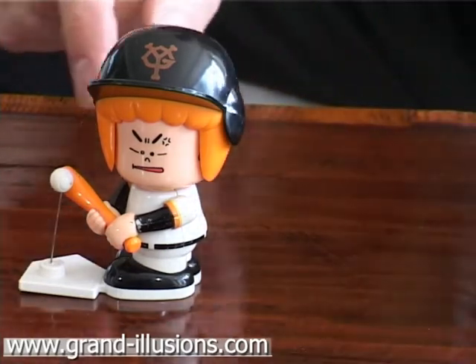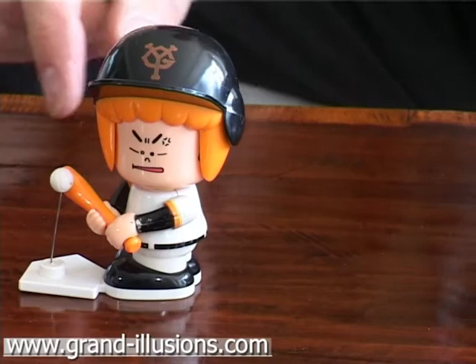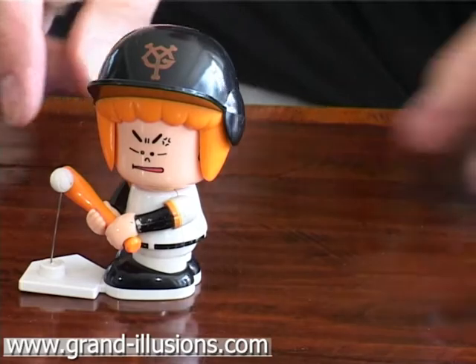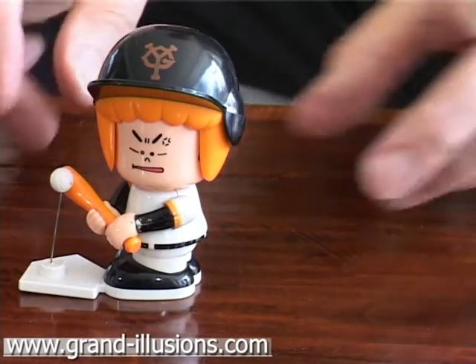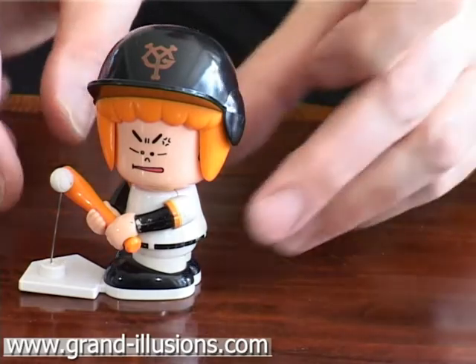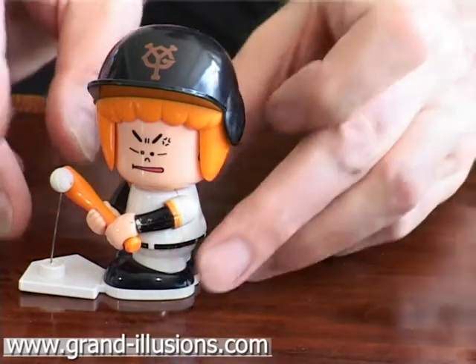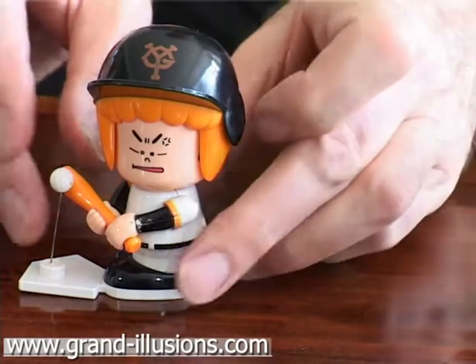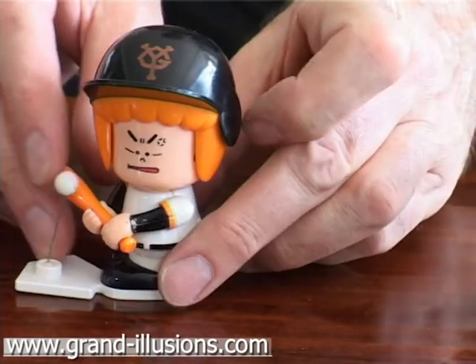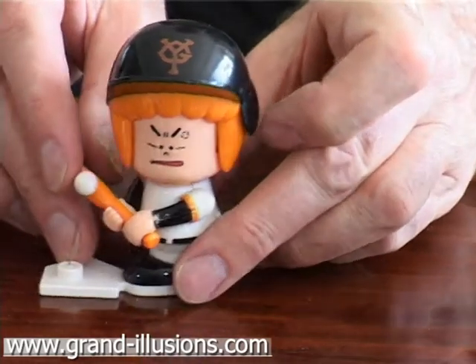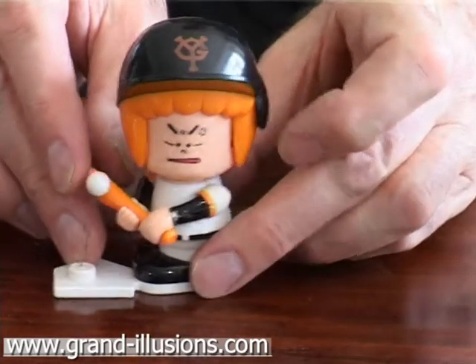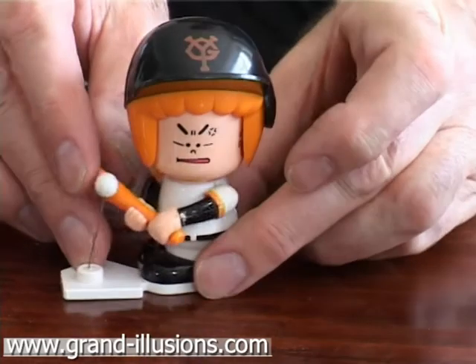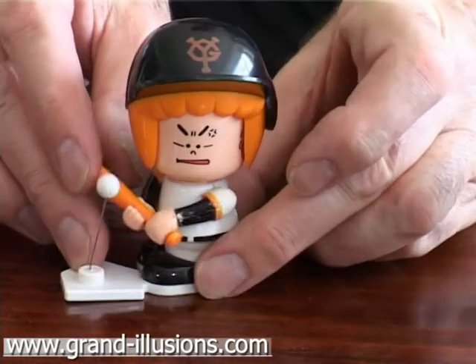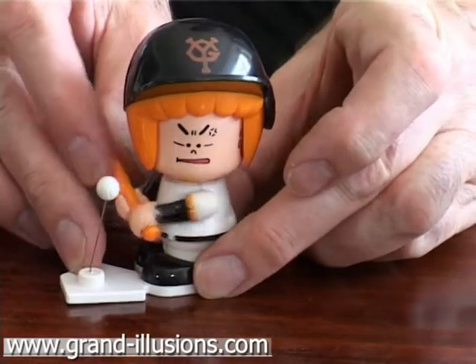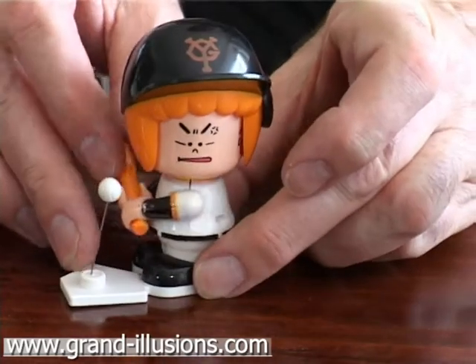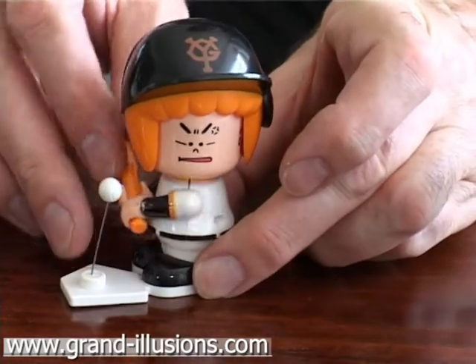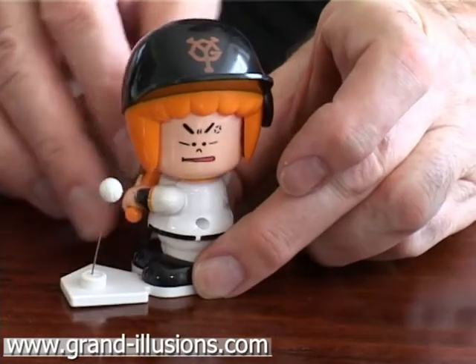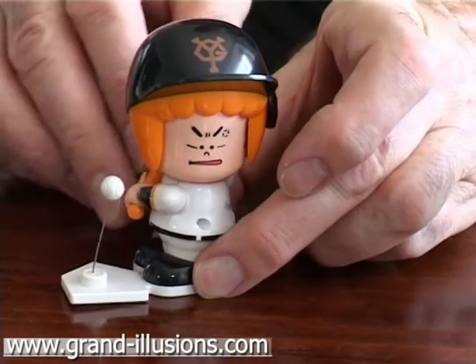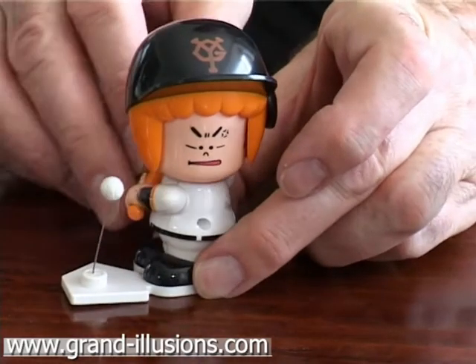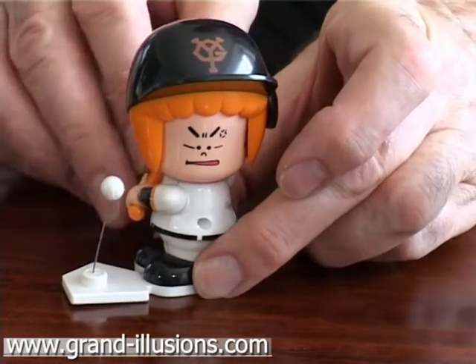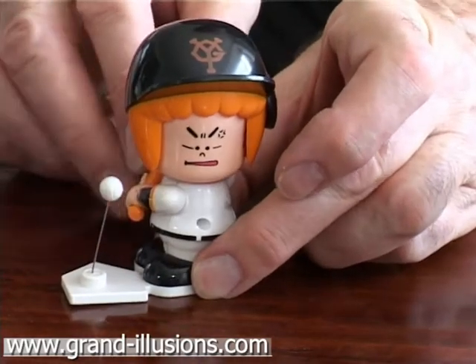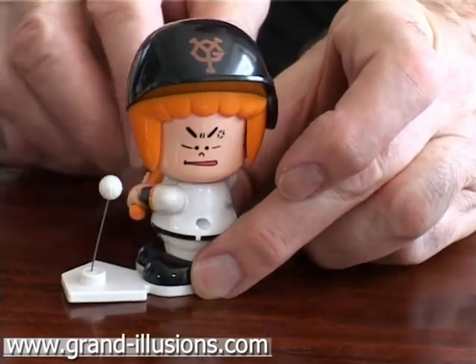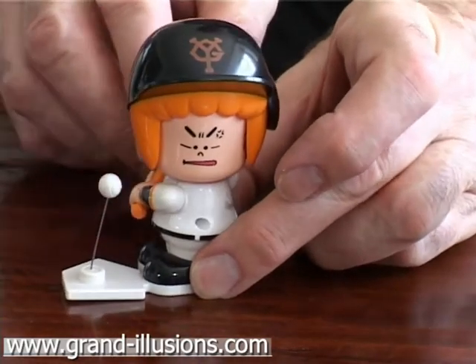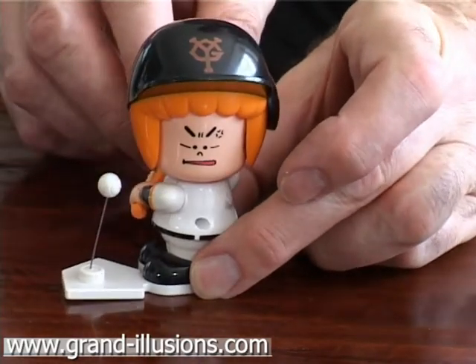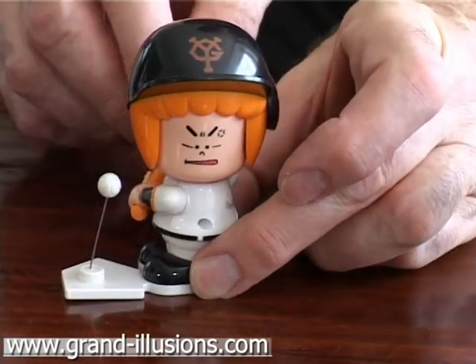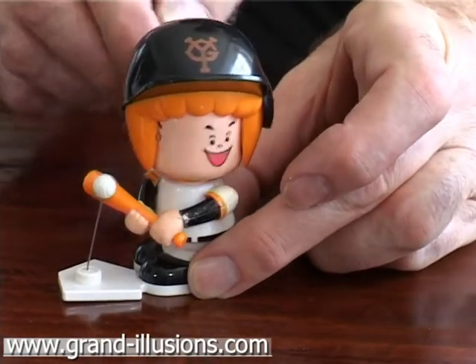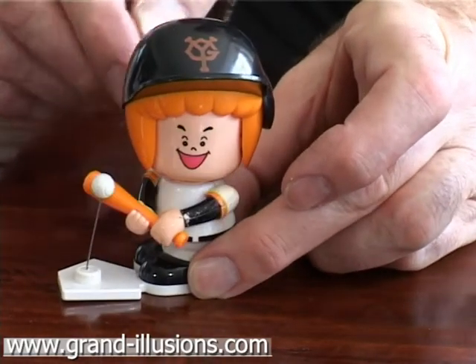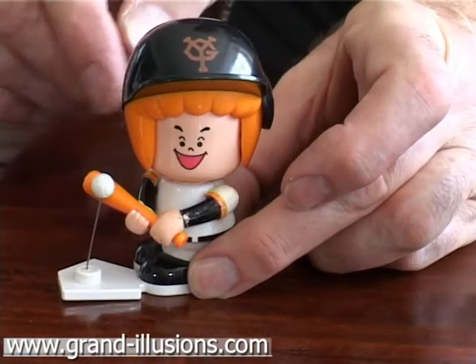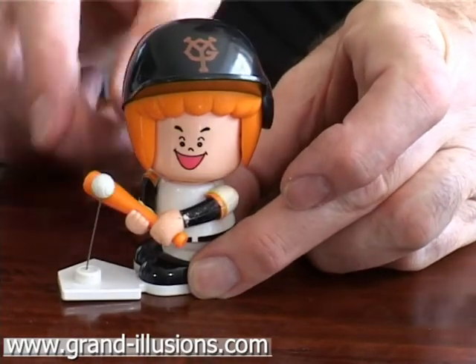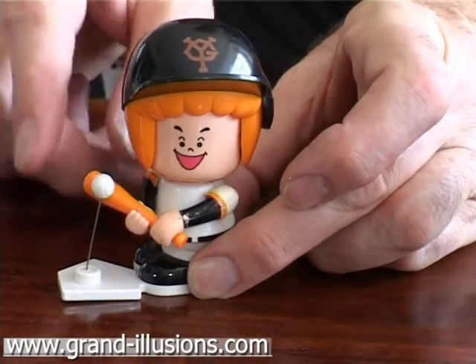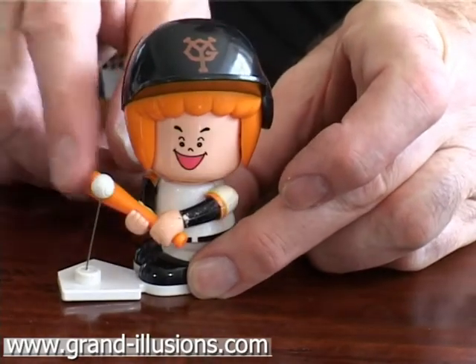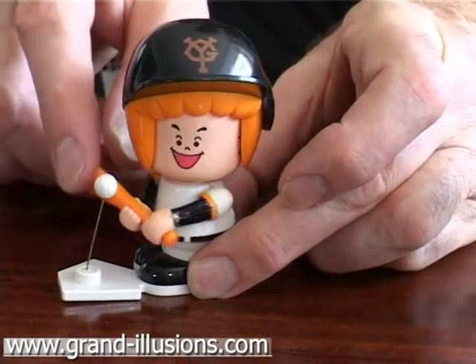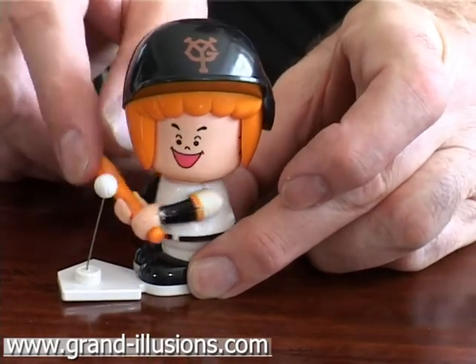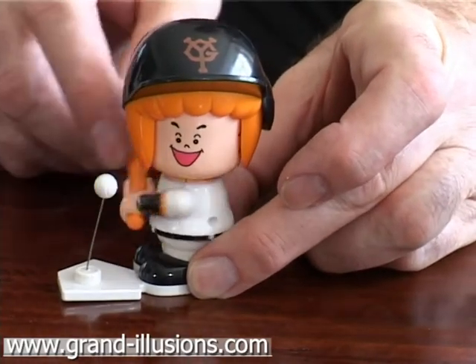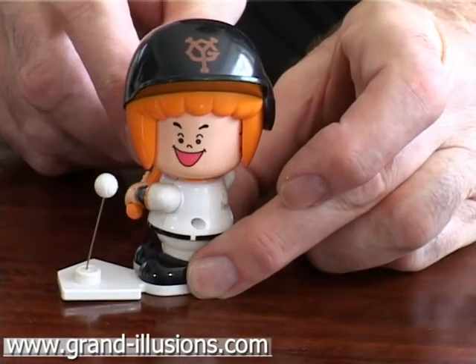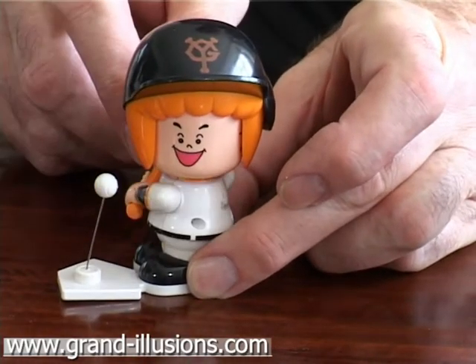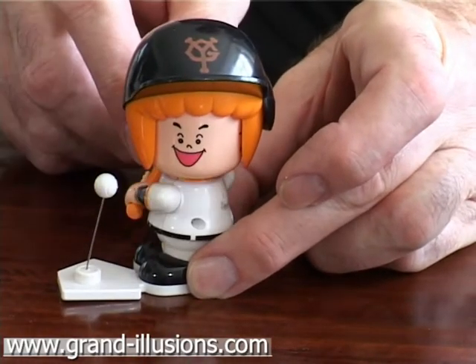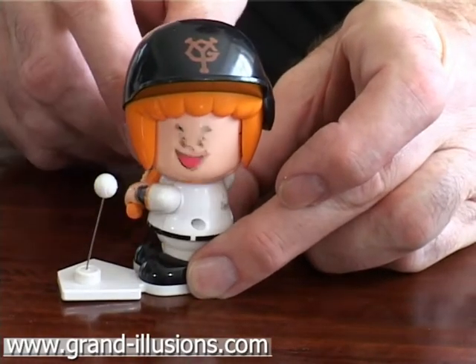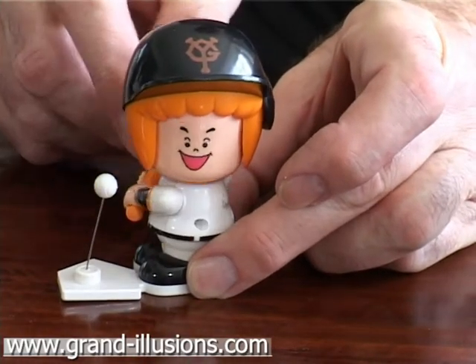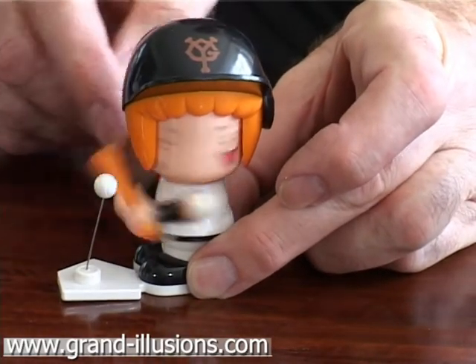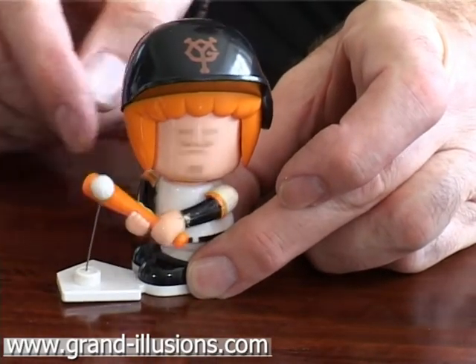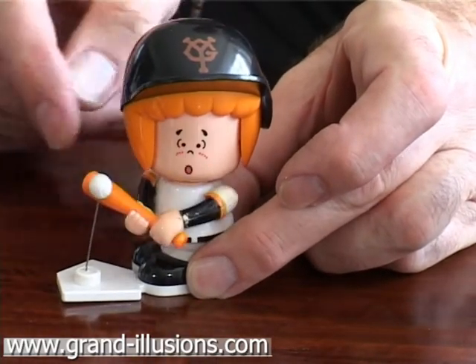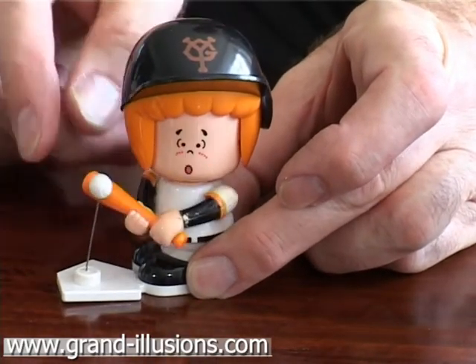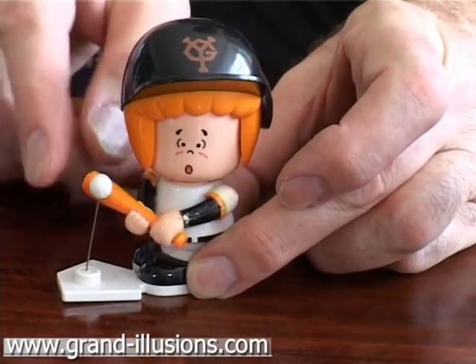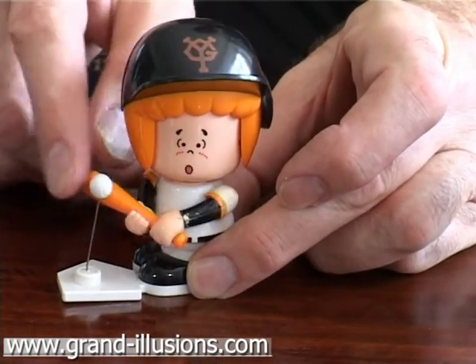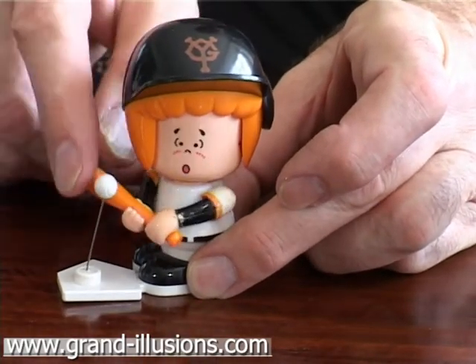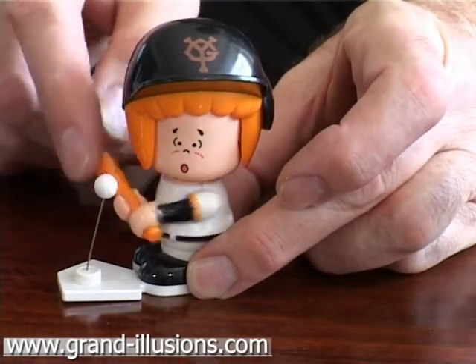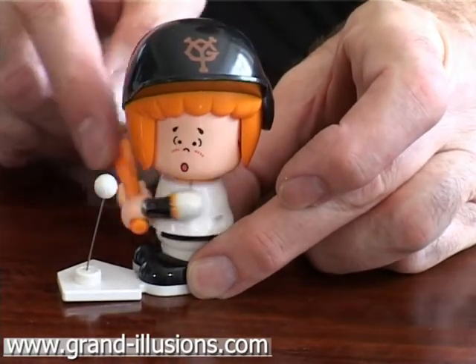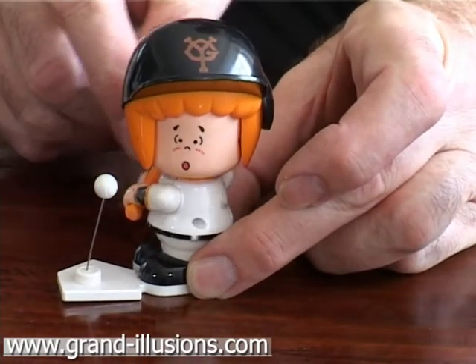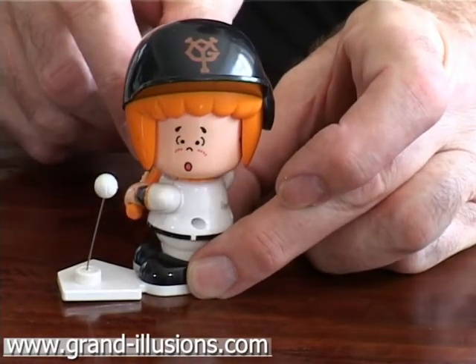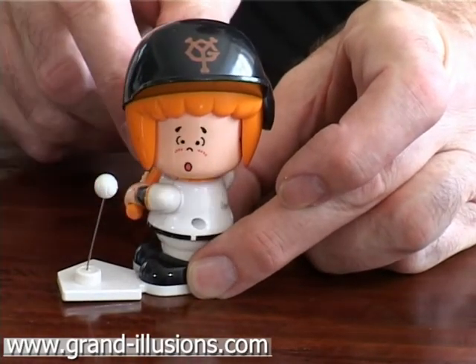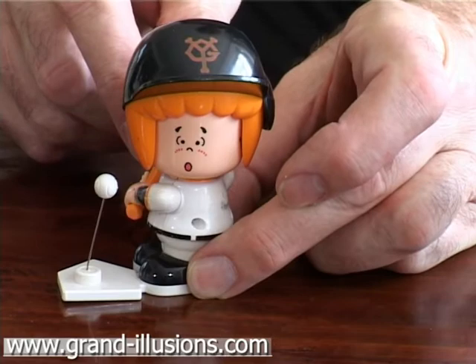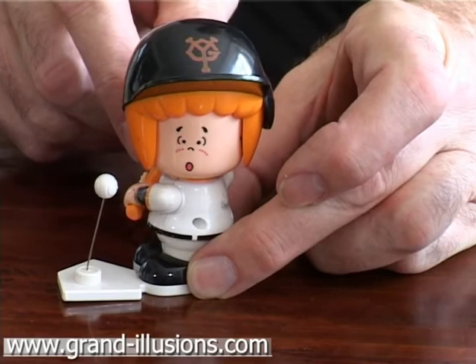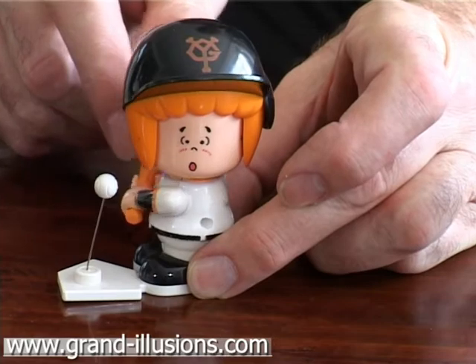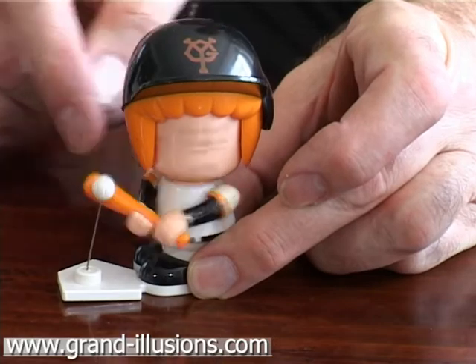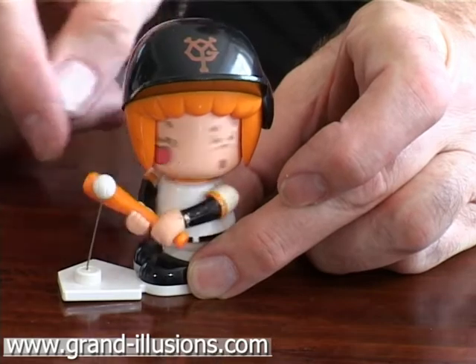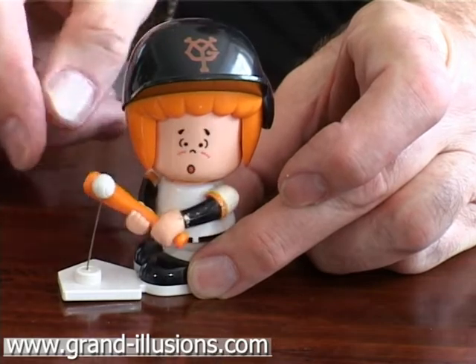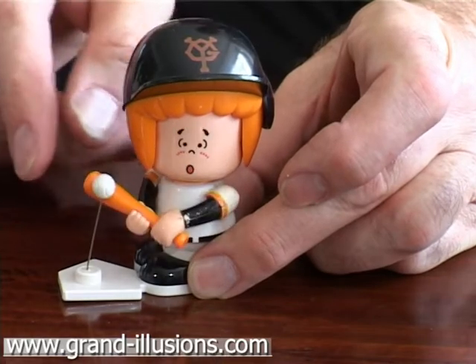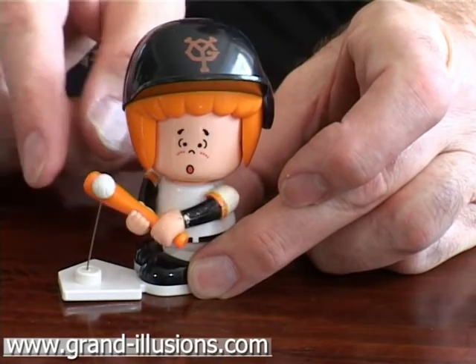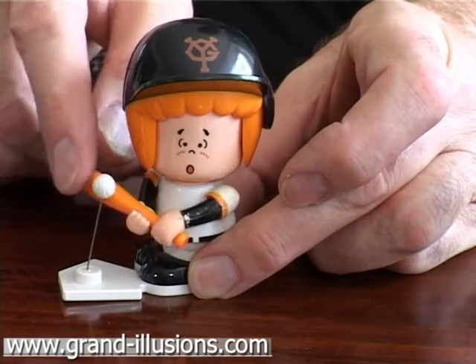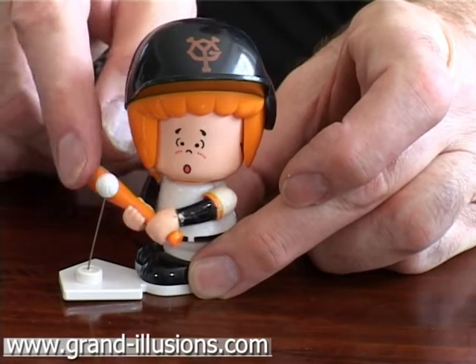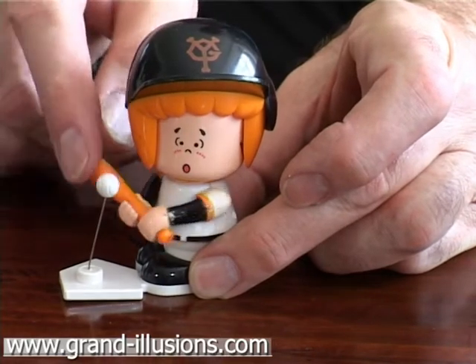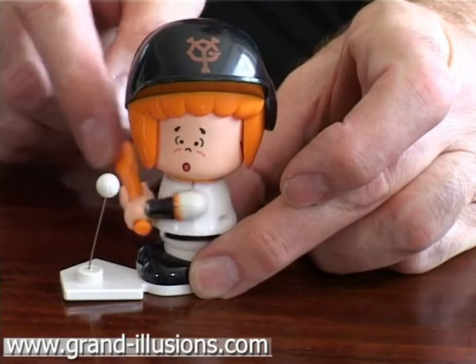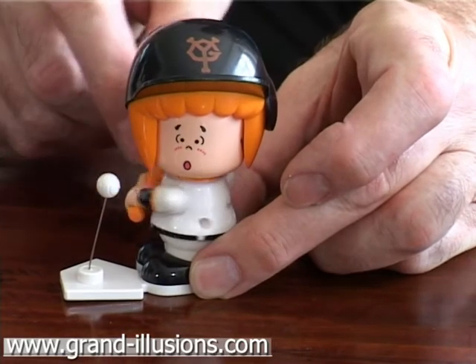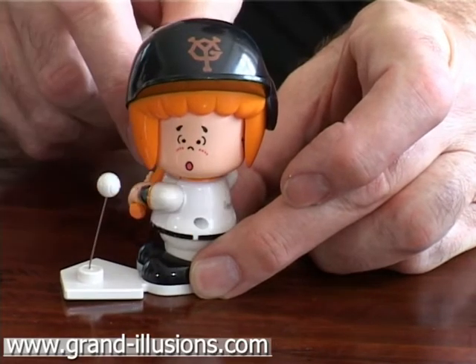And this one similarly, you just pull the baseball bat and as you turn it, the head turns around. He has three expressions for this one as well.